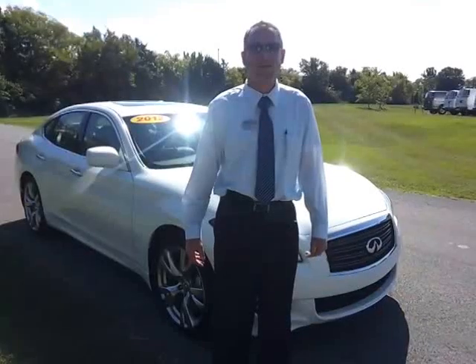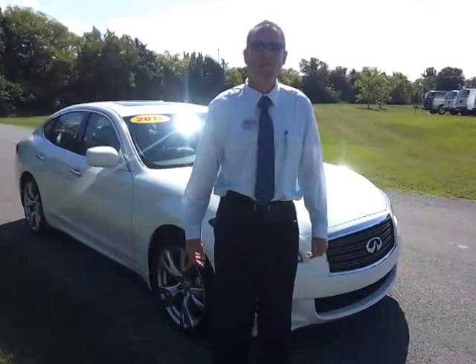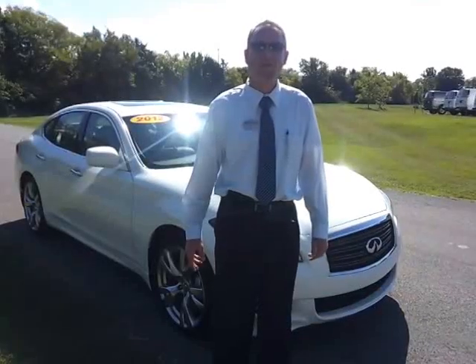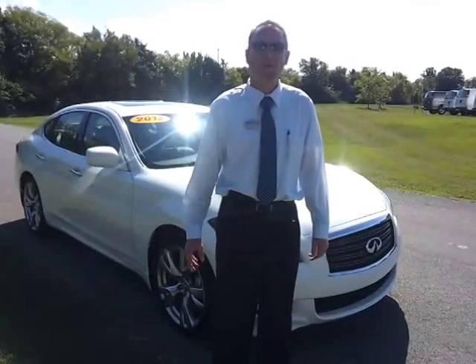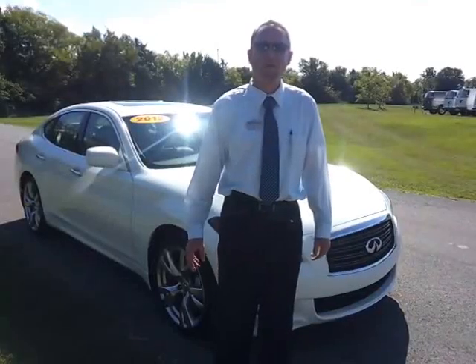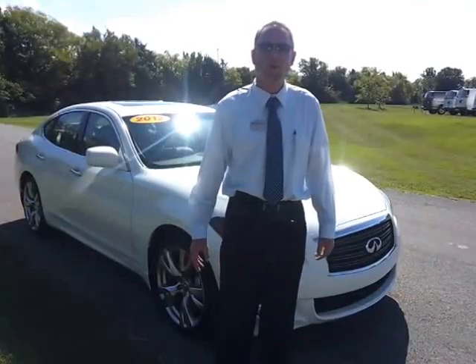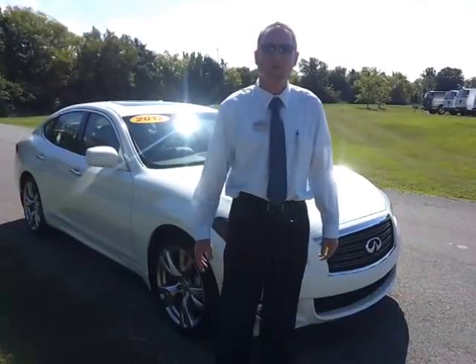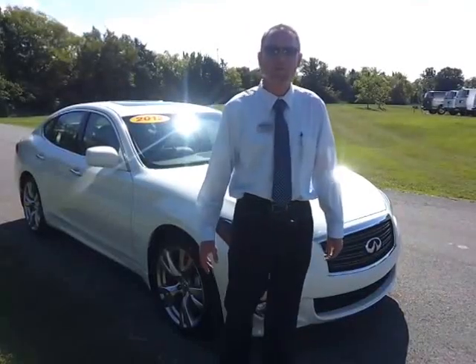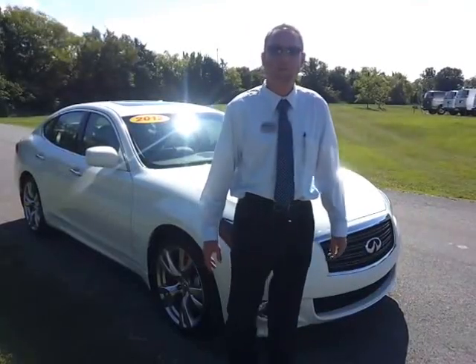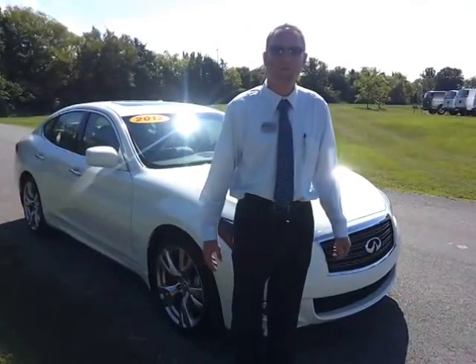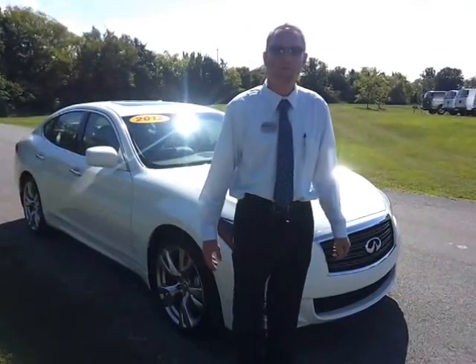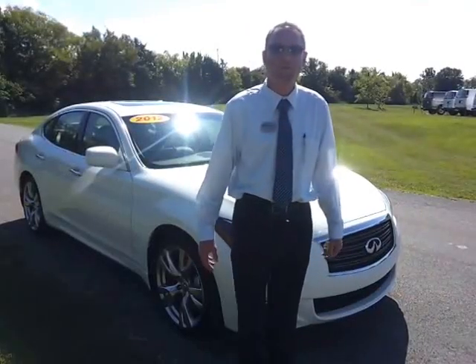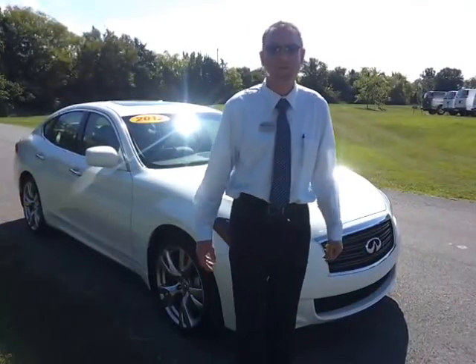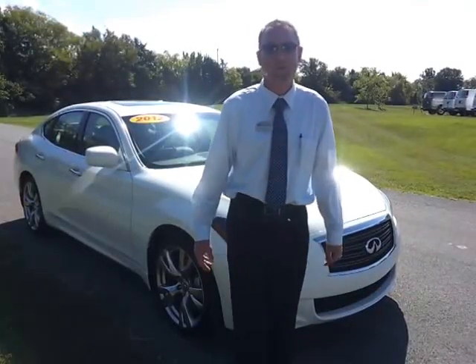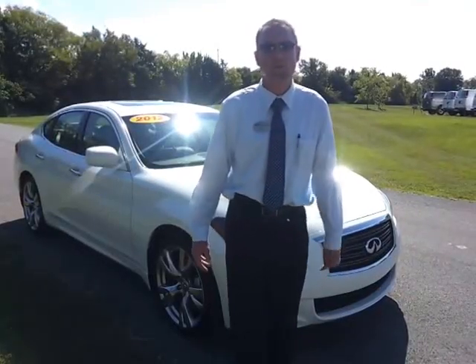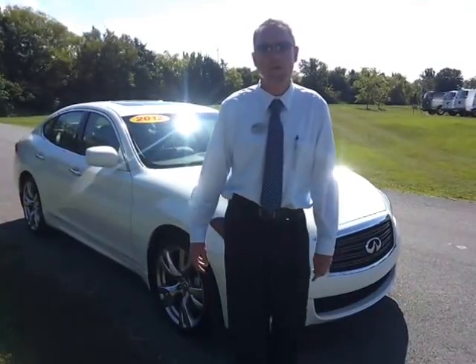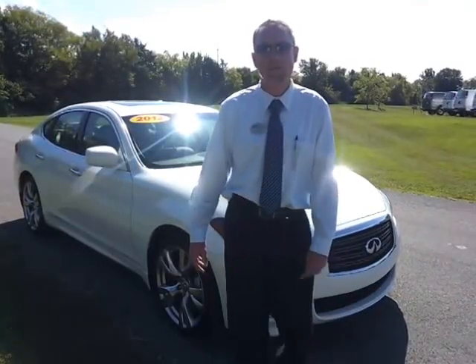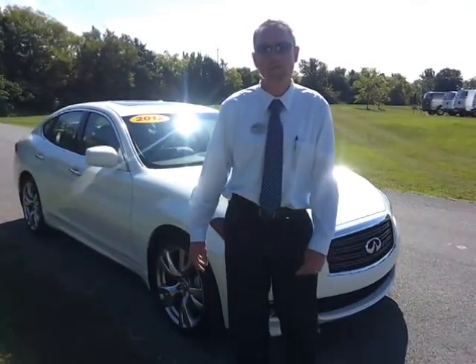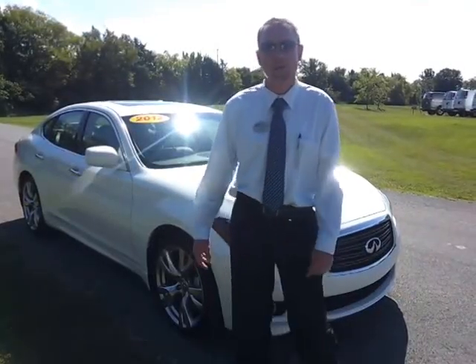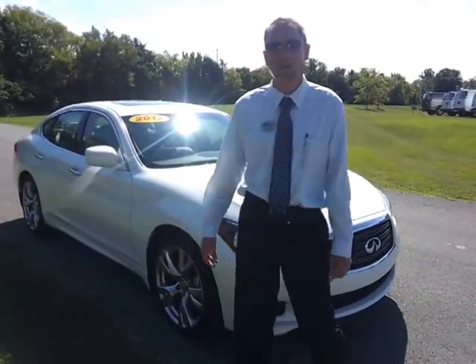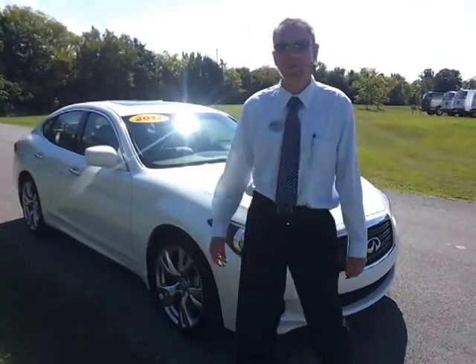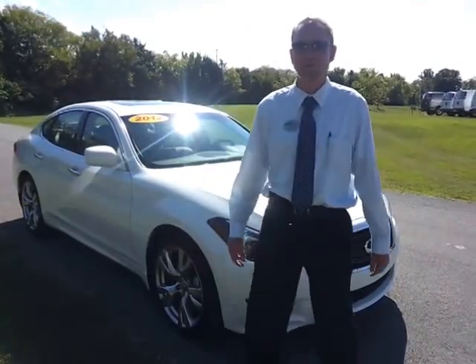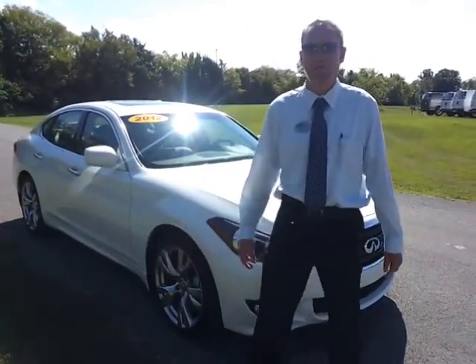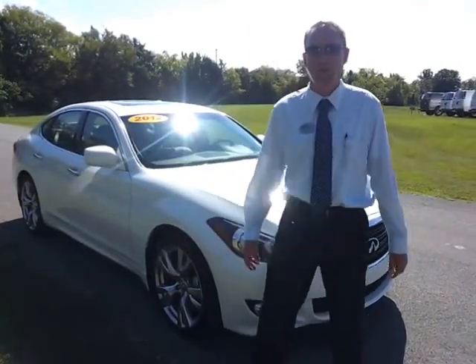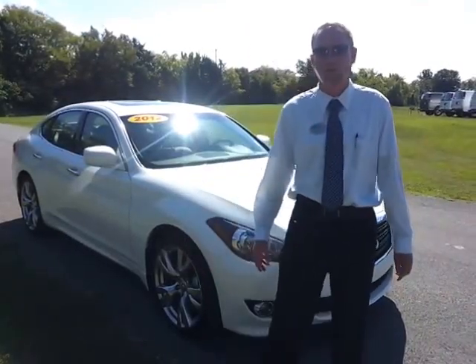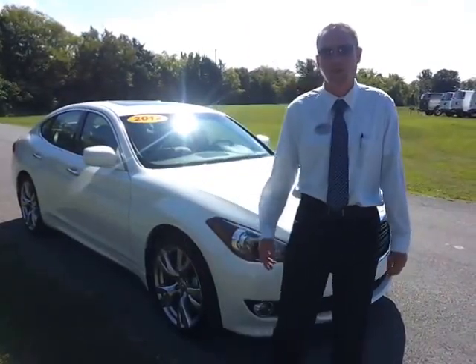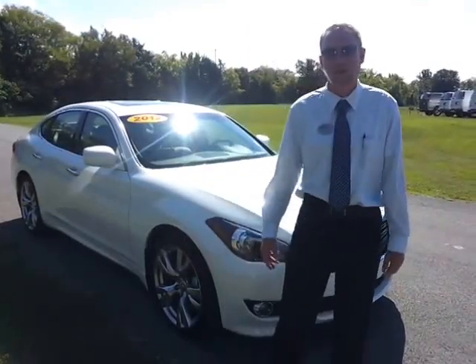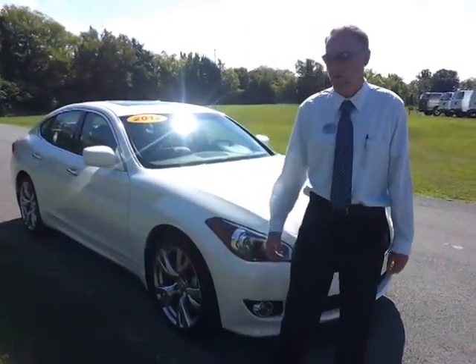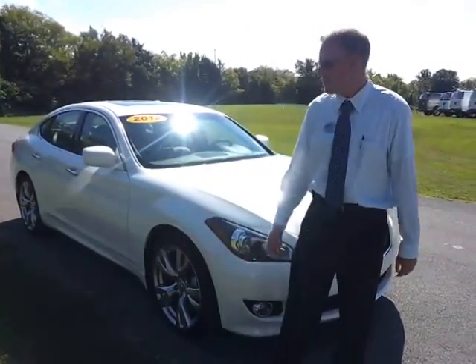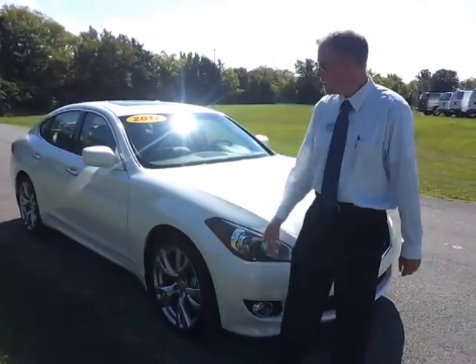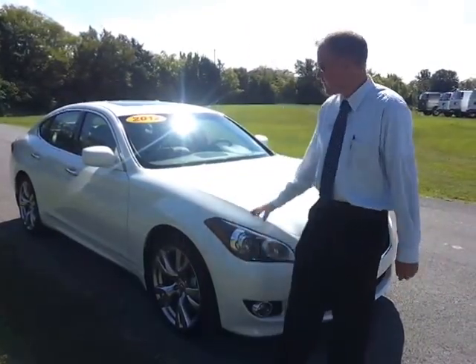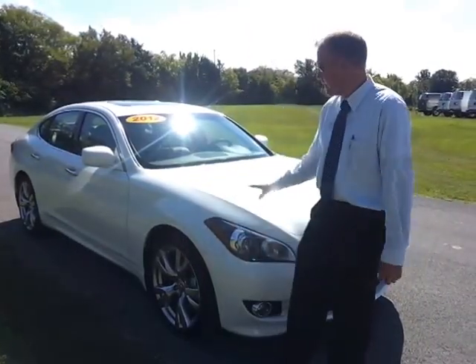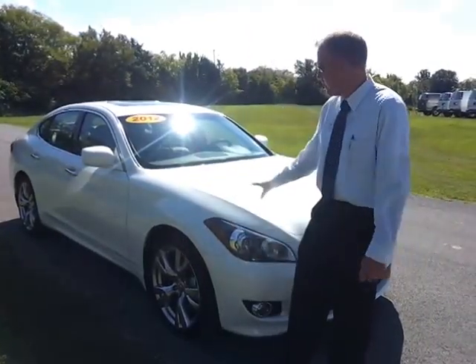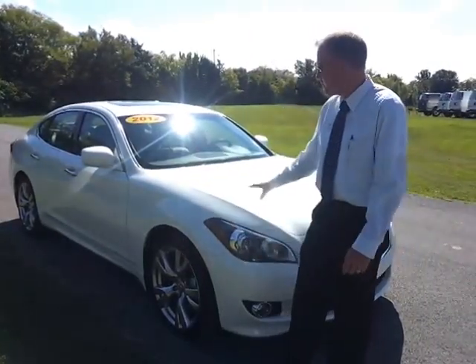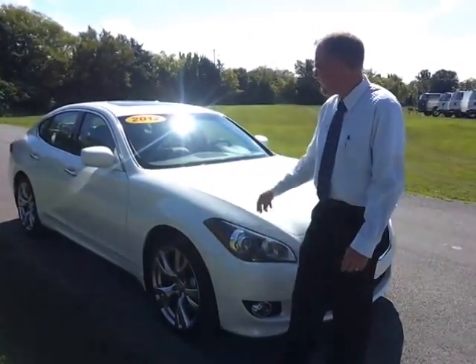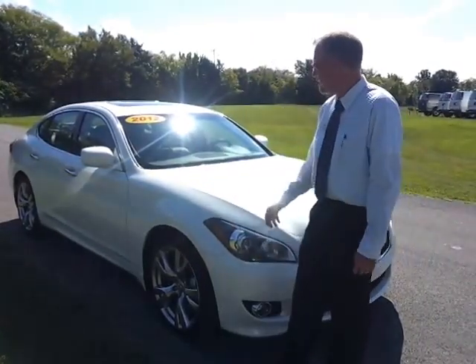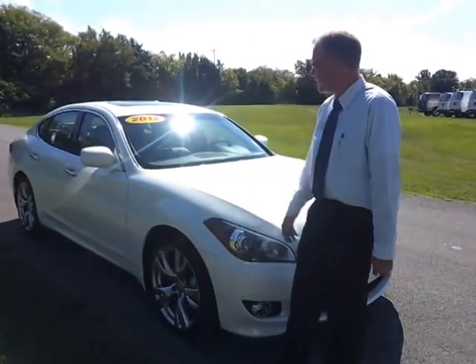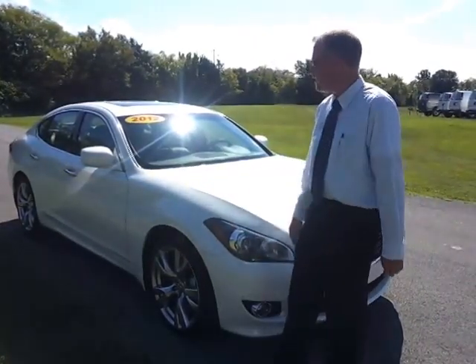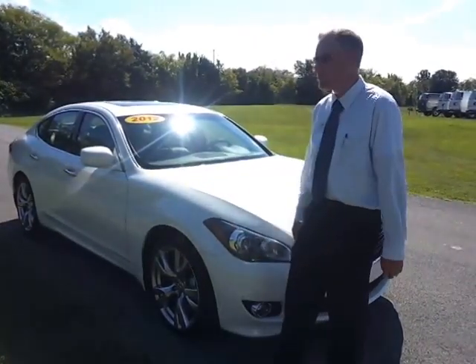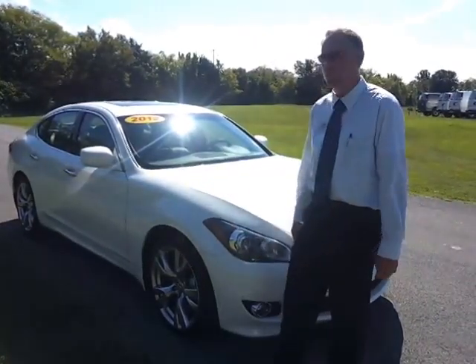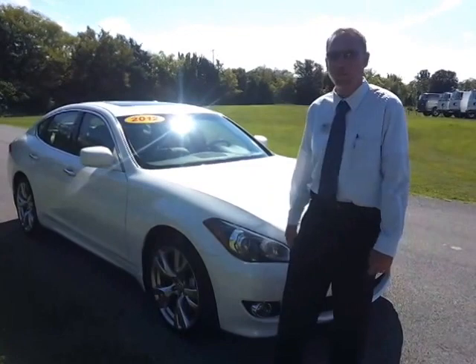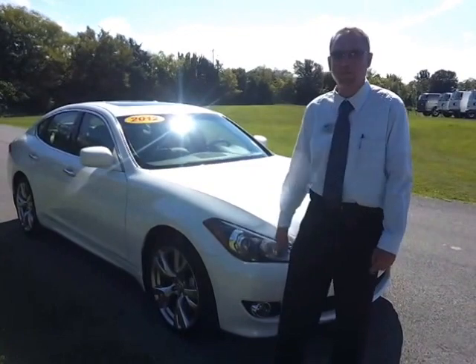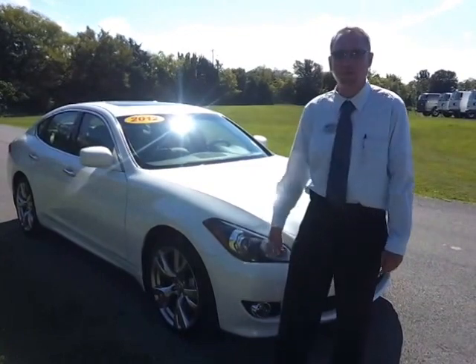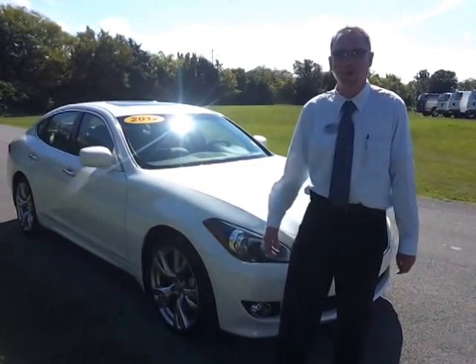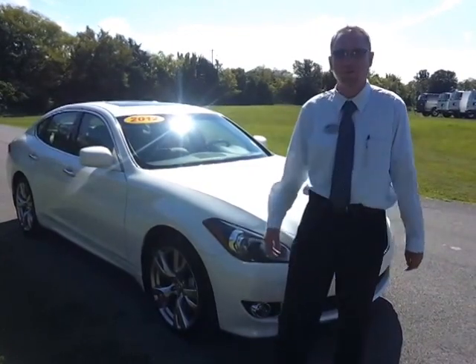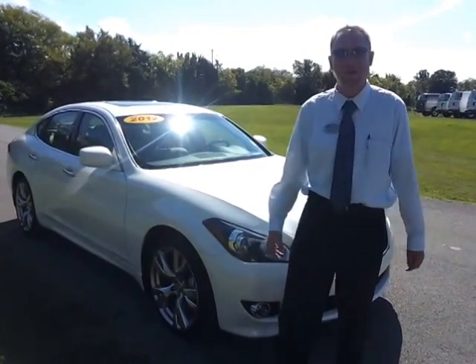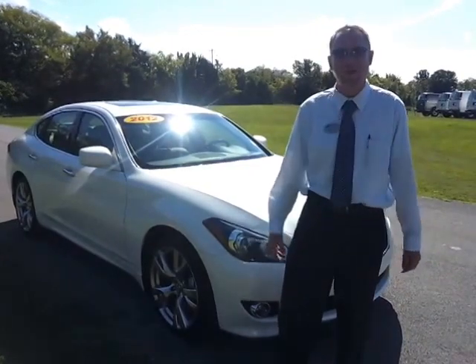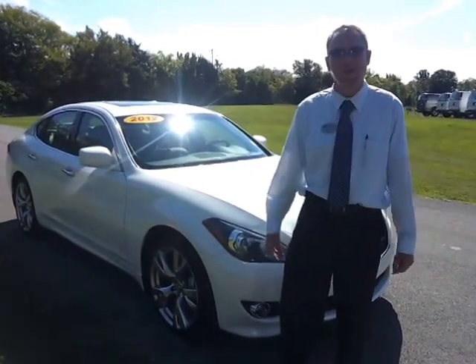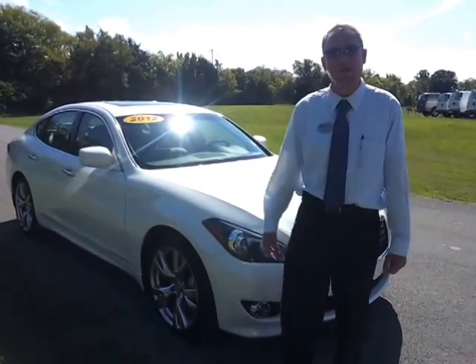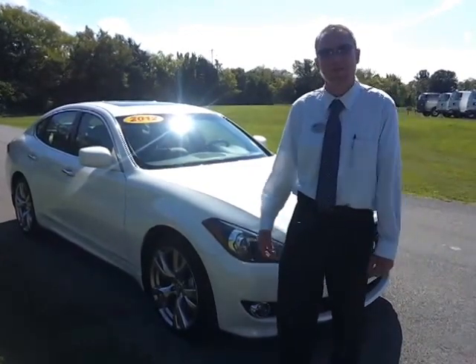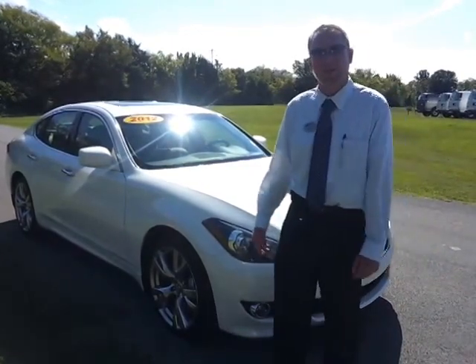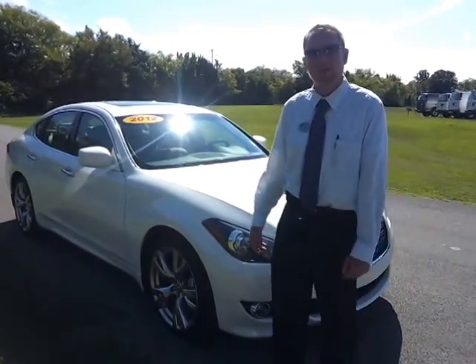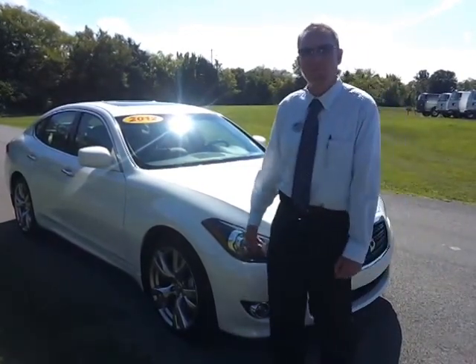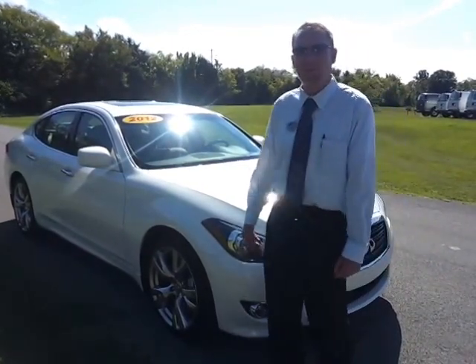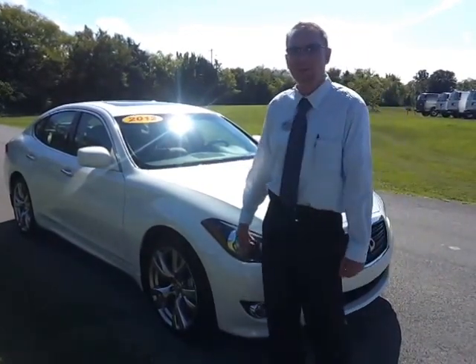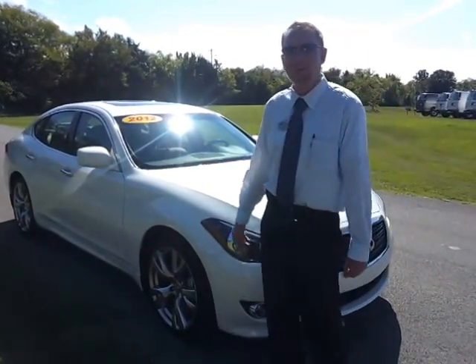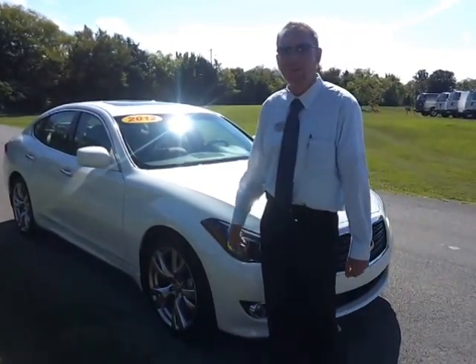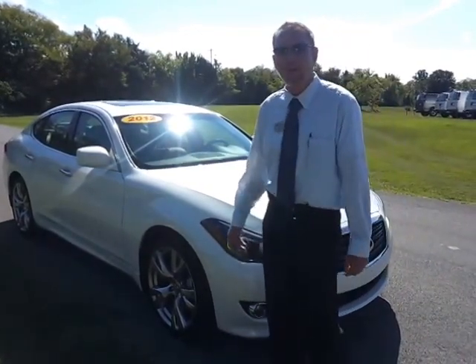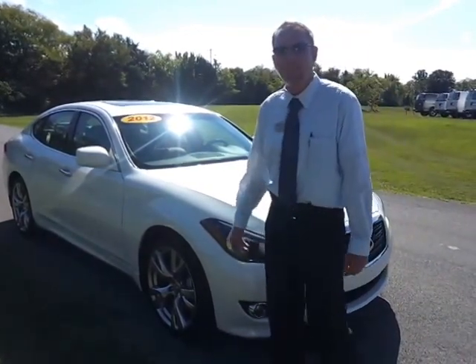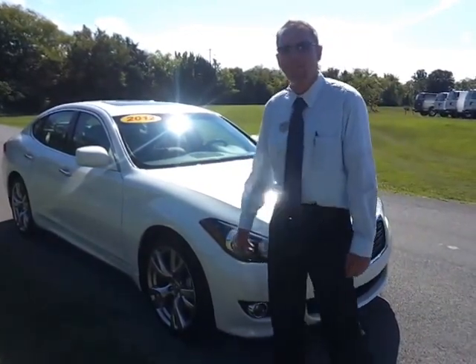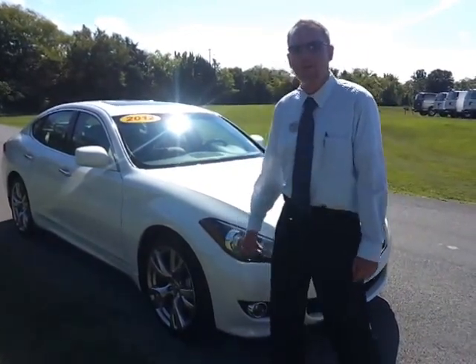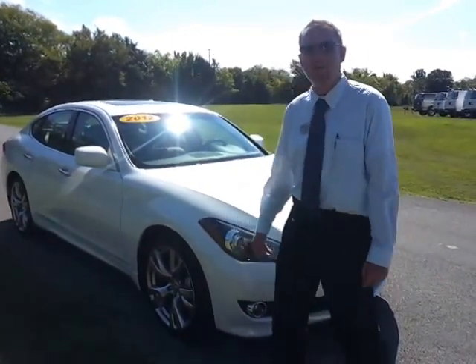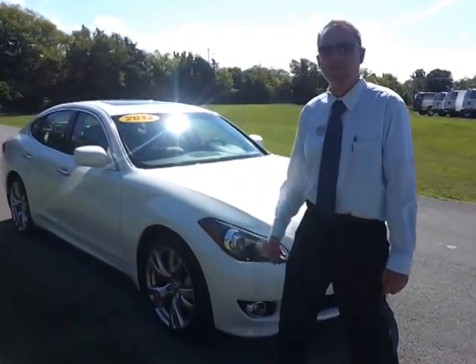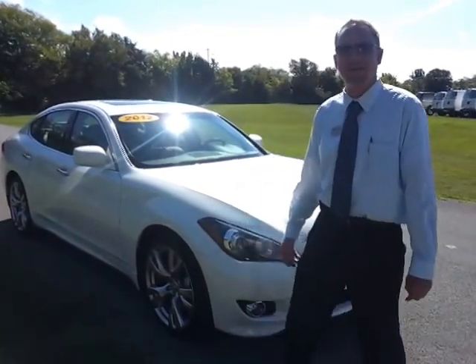Hello everybody, welcome to Ford at Murfreesboro. My name is Brian Grizz, with the help of Brian Graytricks. We're going to take a look at this 2012 Infiniti M37S.